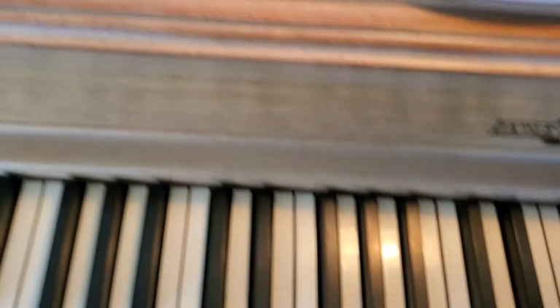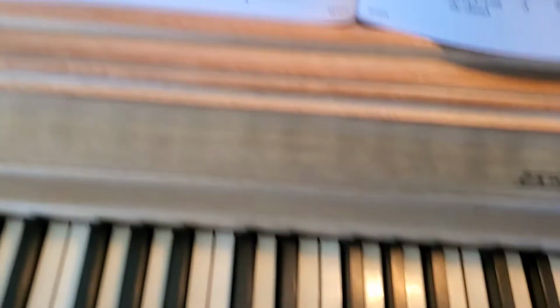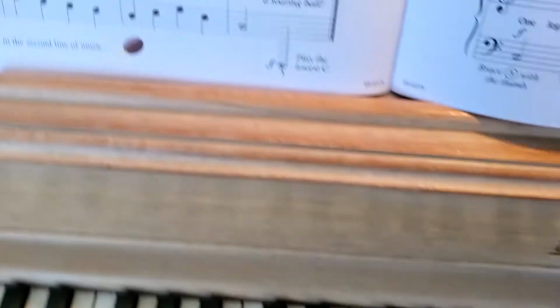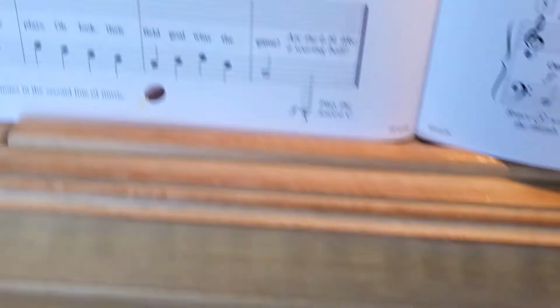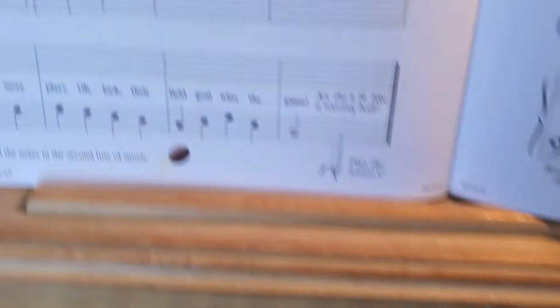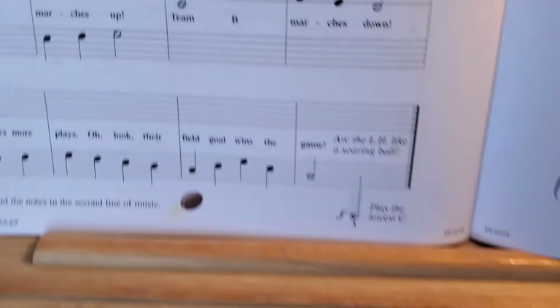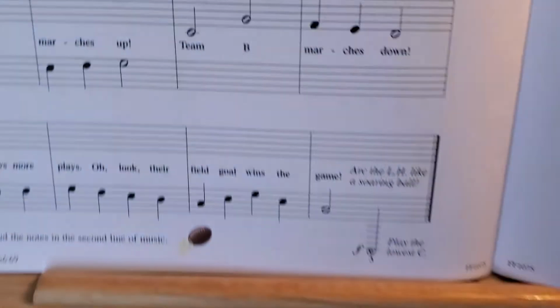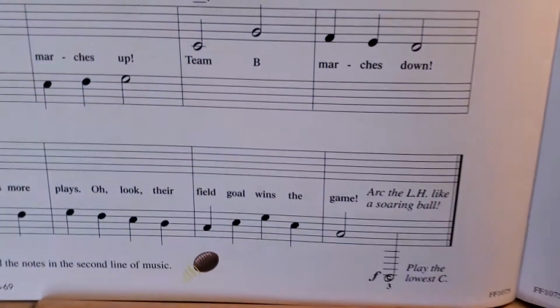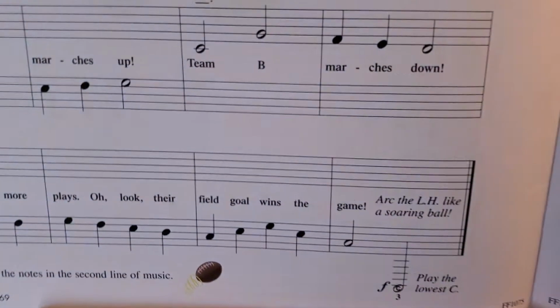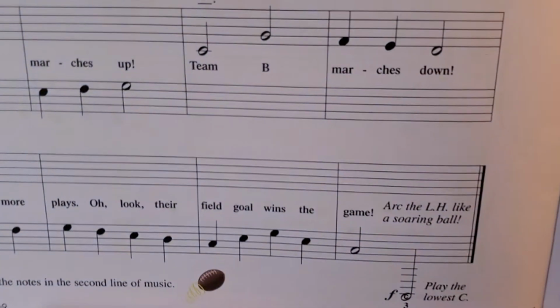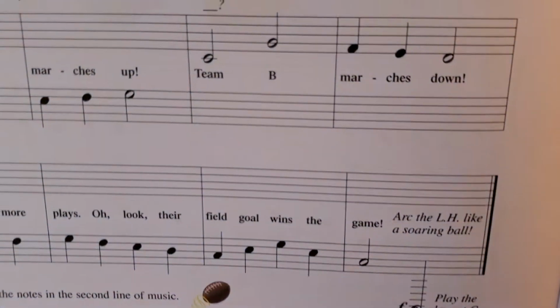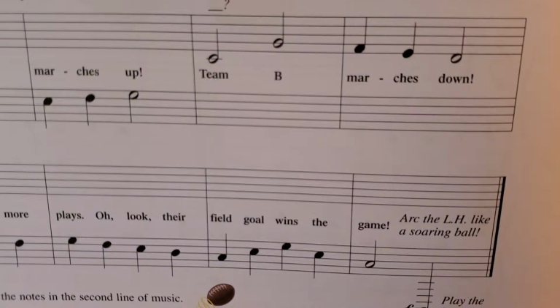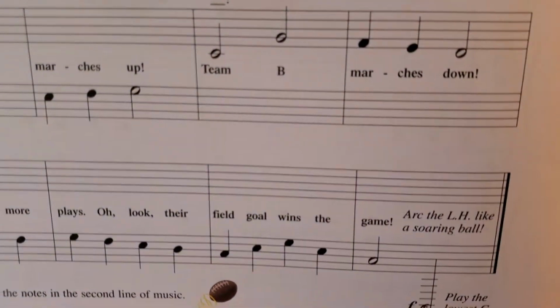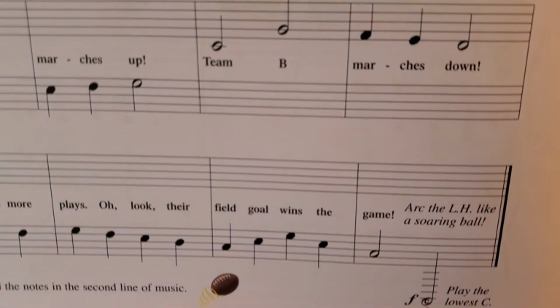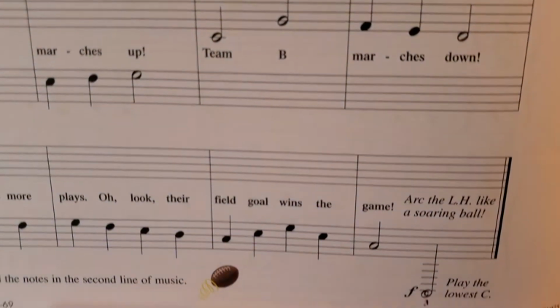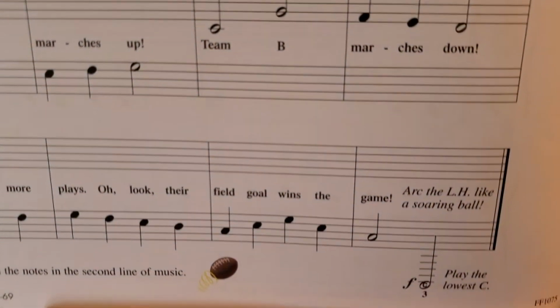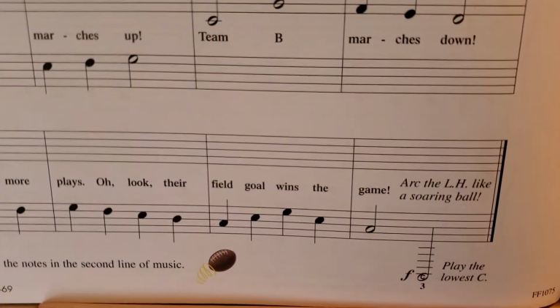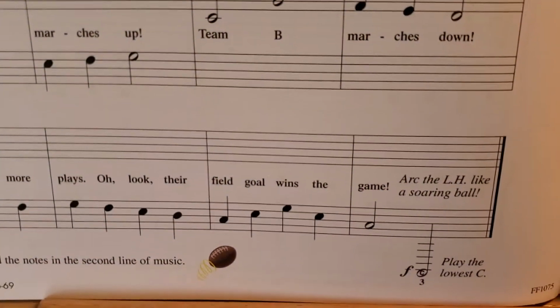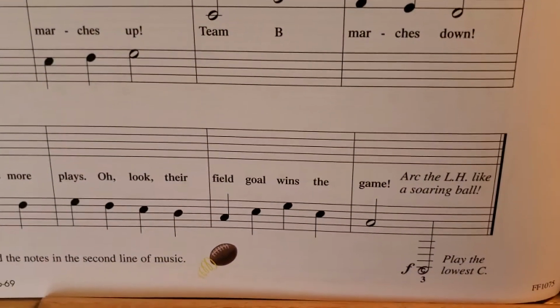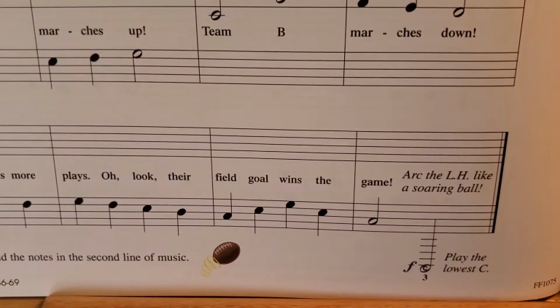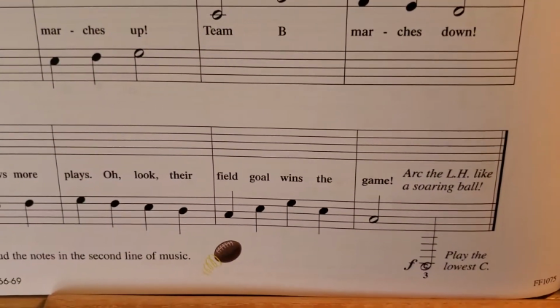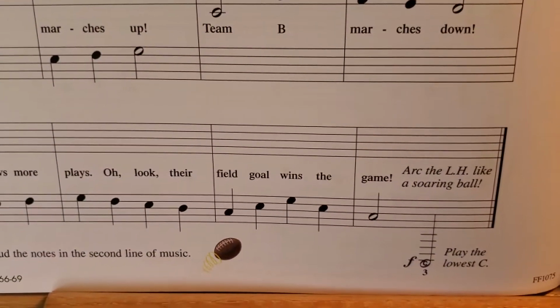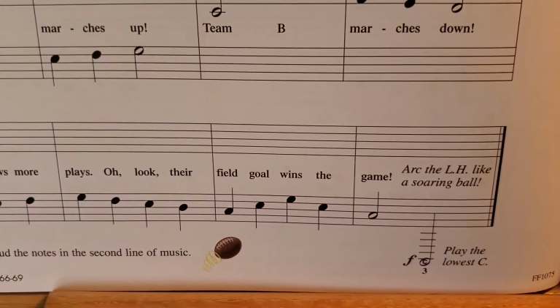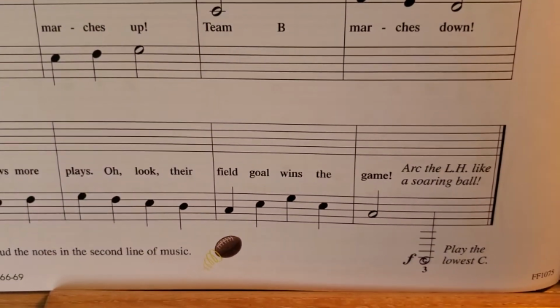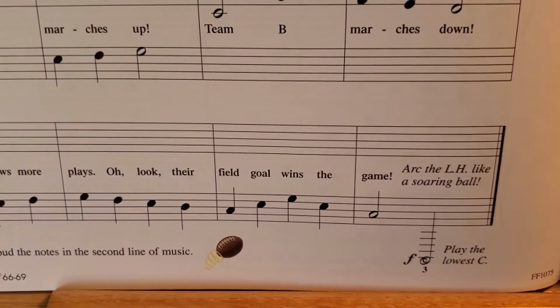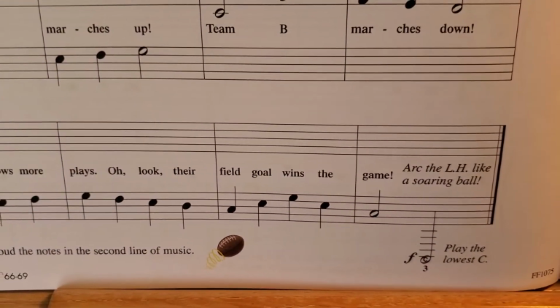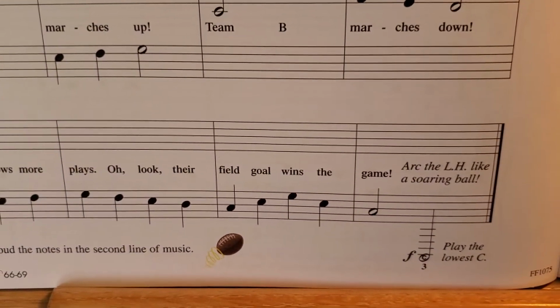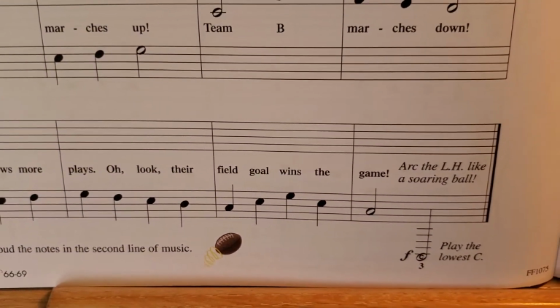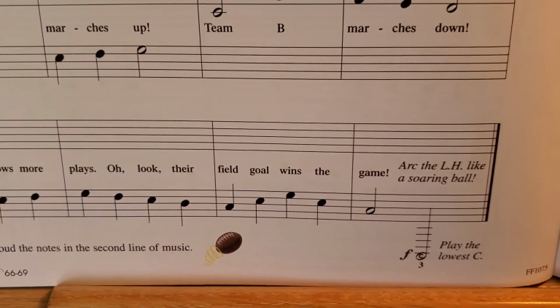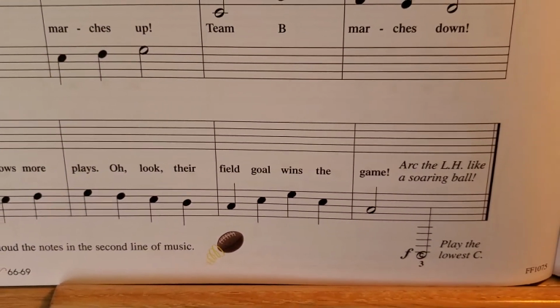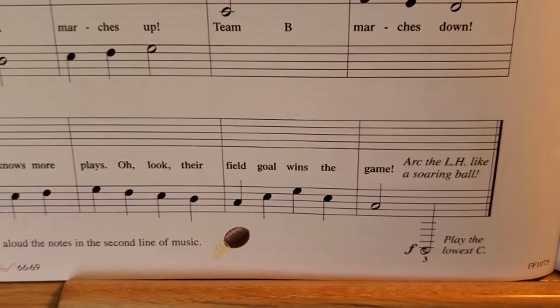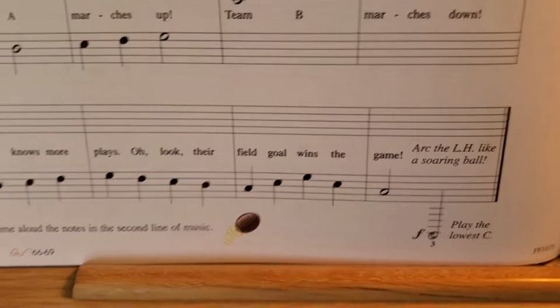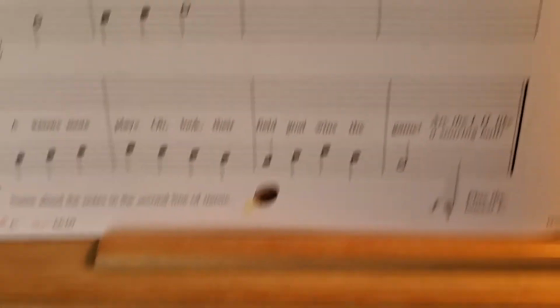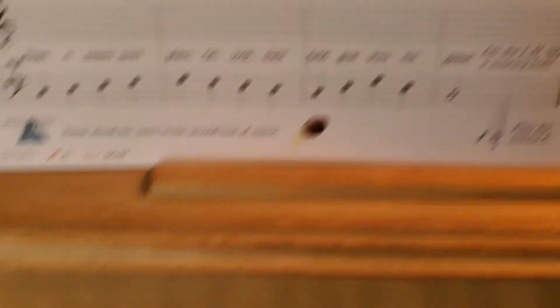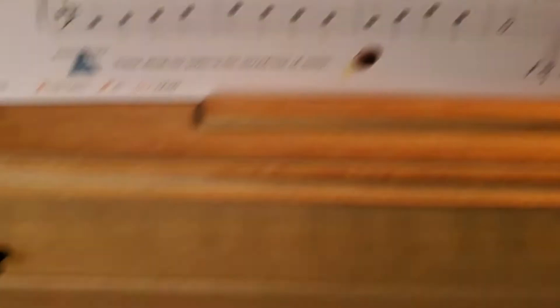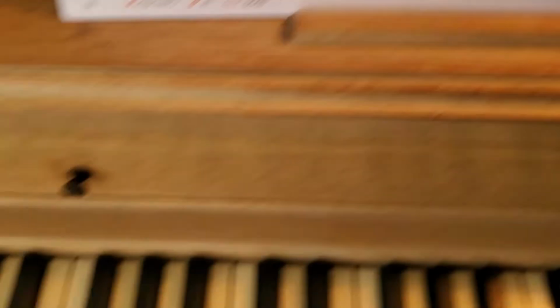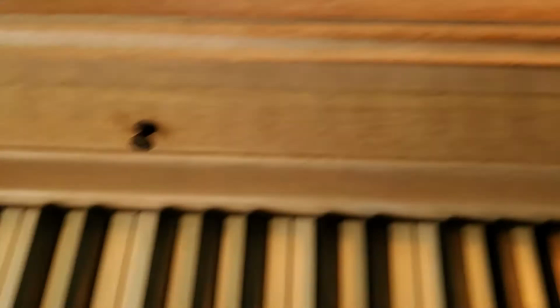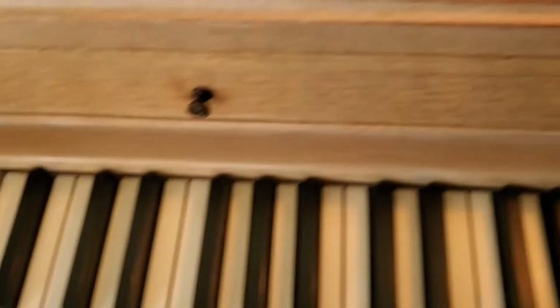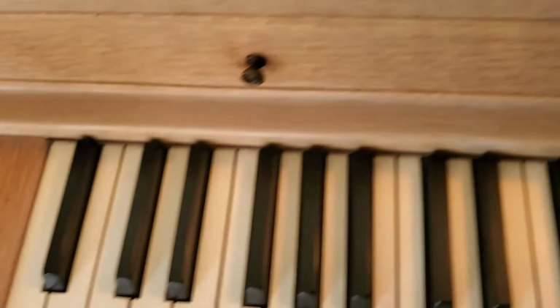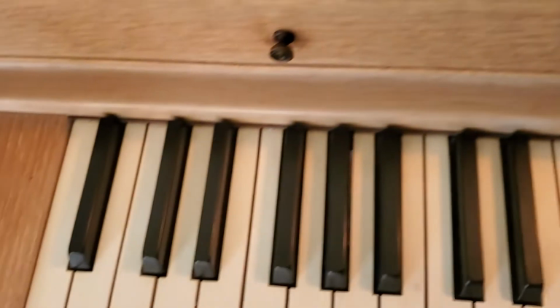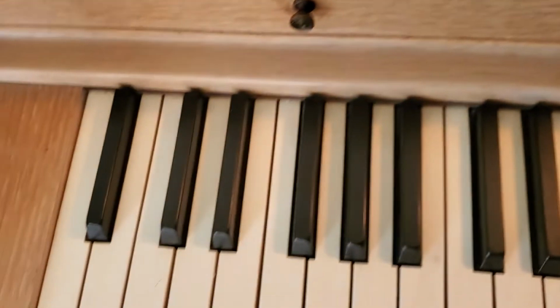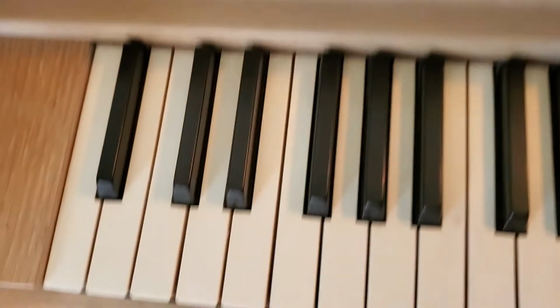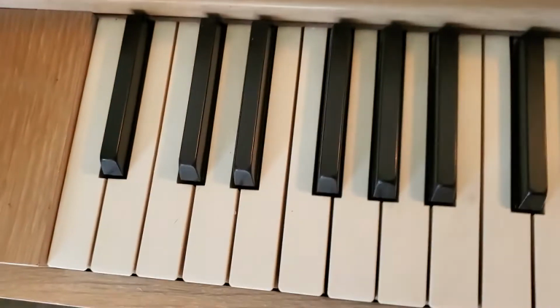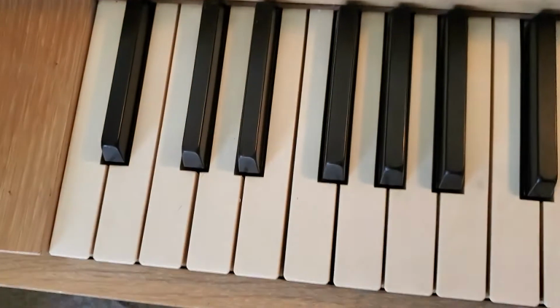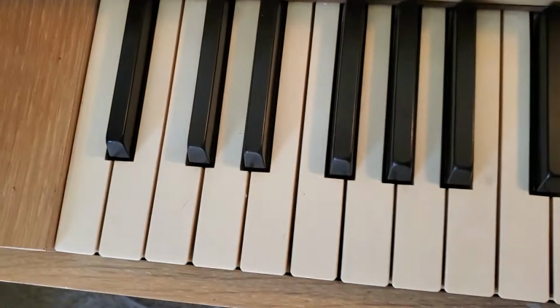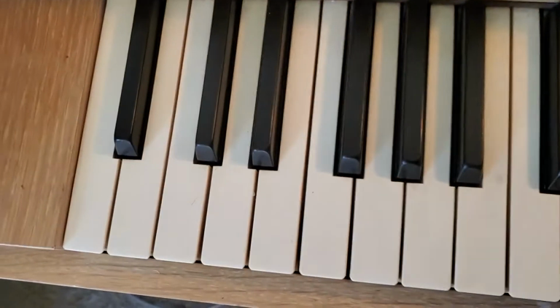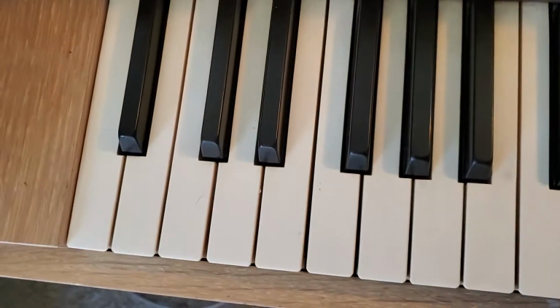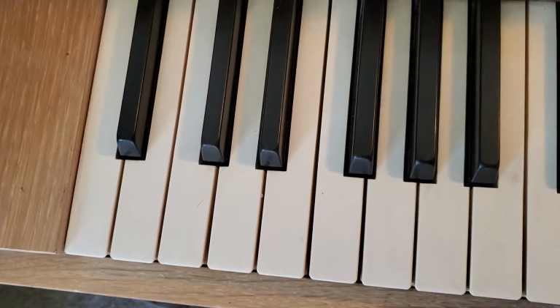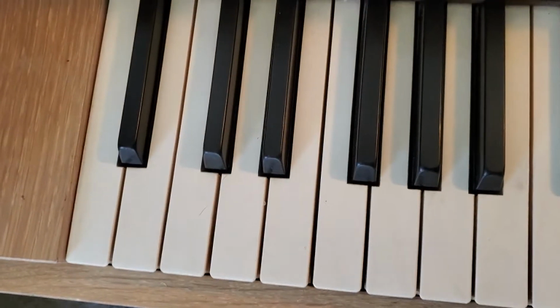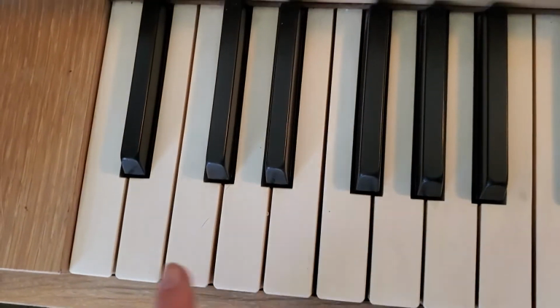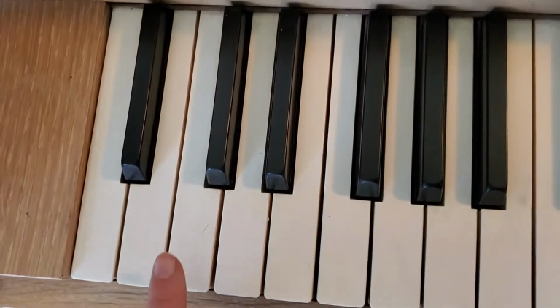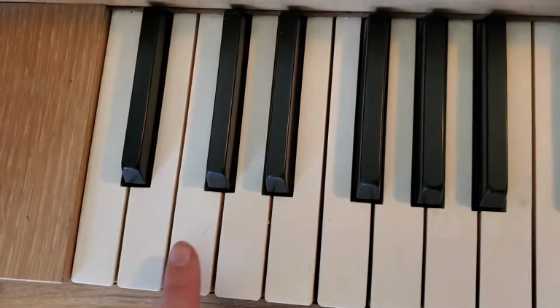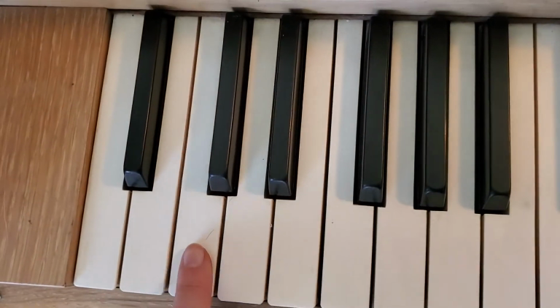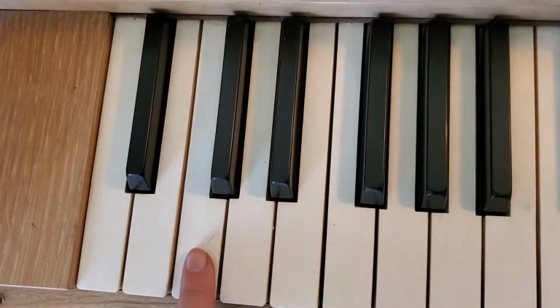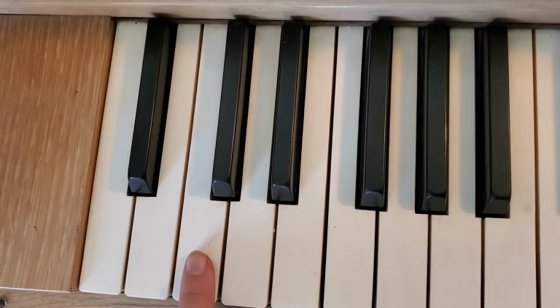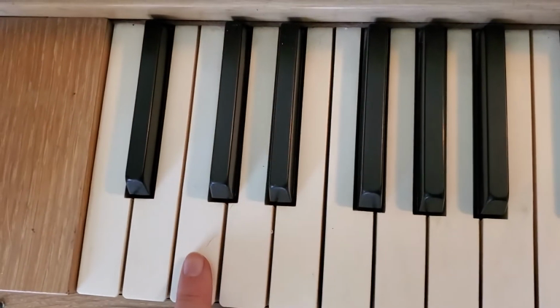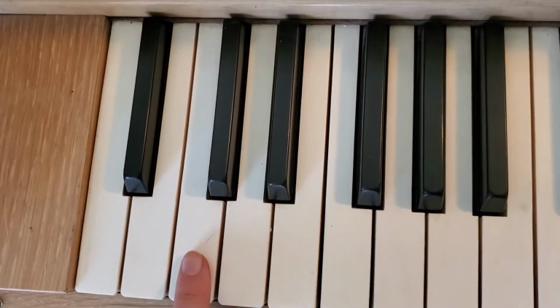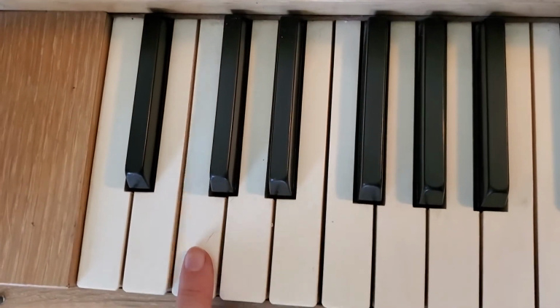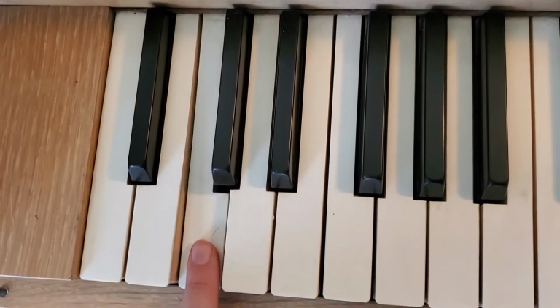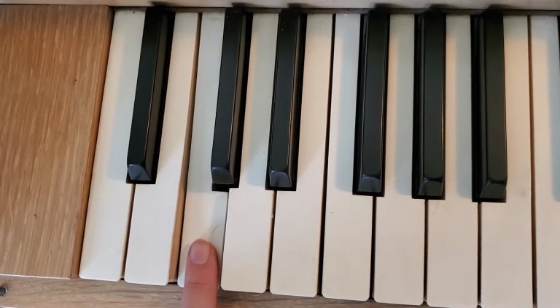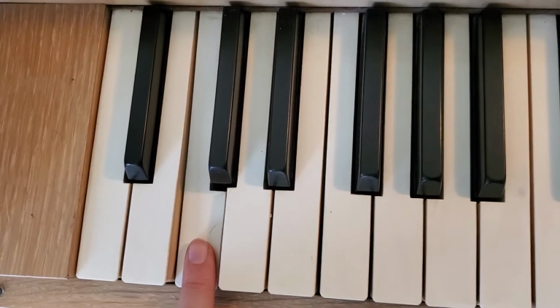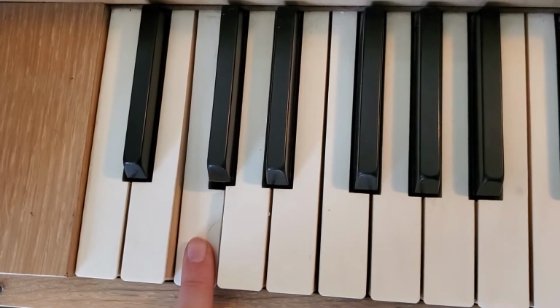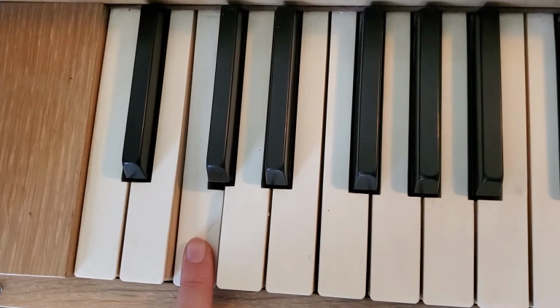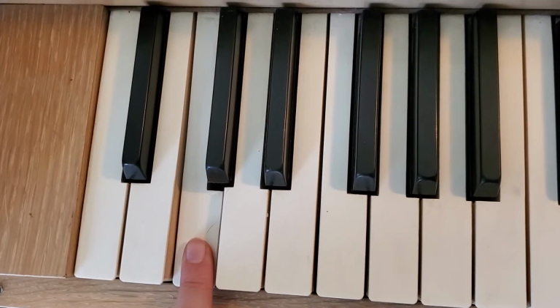The last note is the lowest C on the piano. So on my piano, my lowest C is right here.